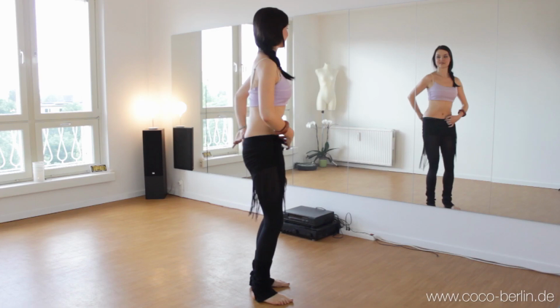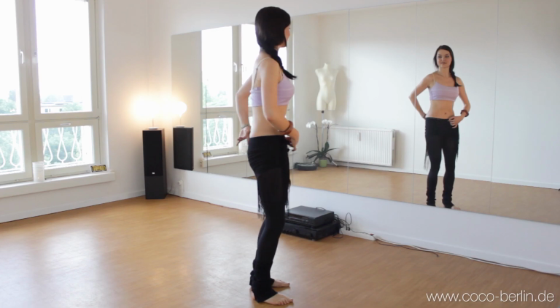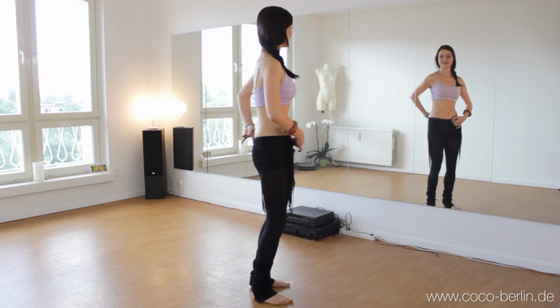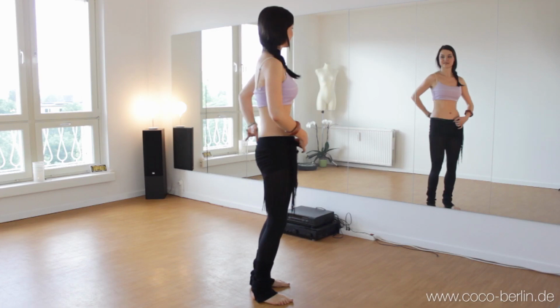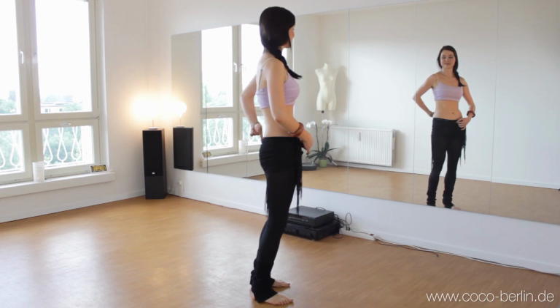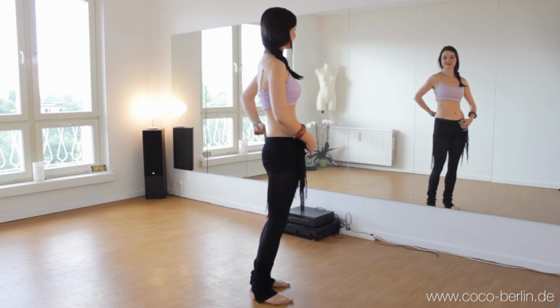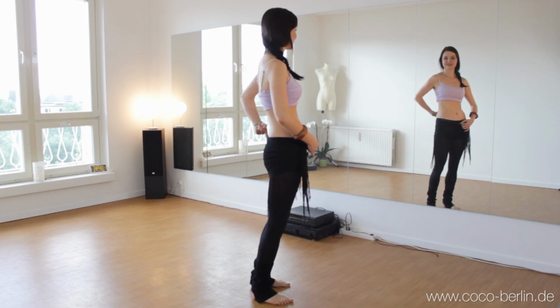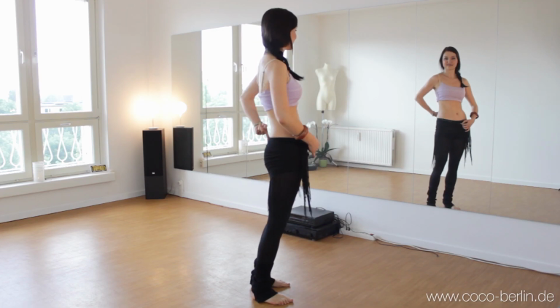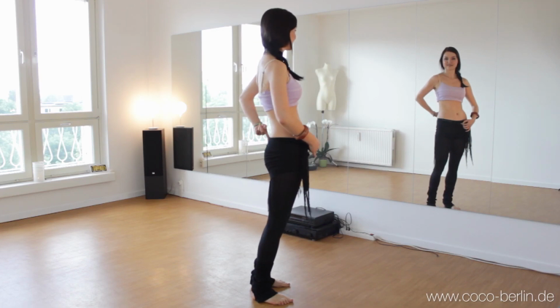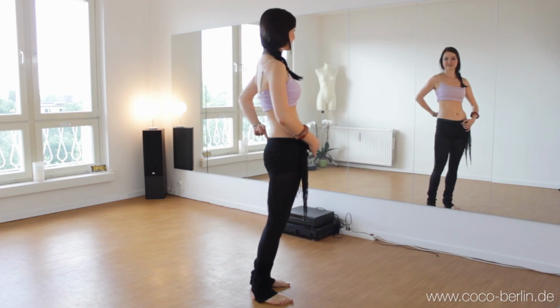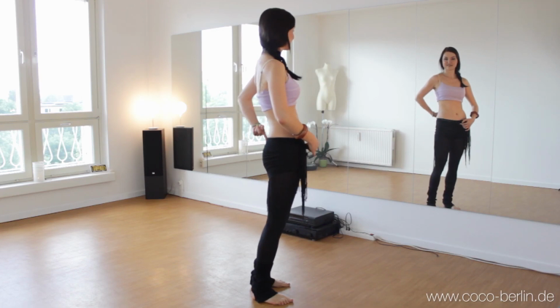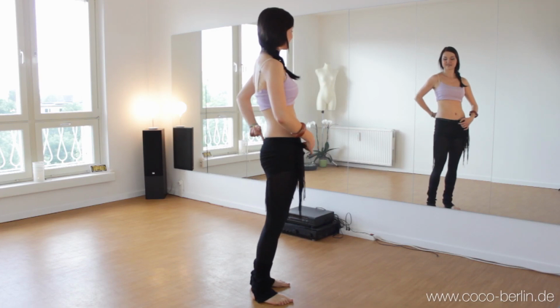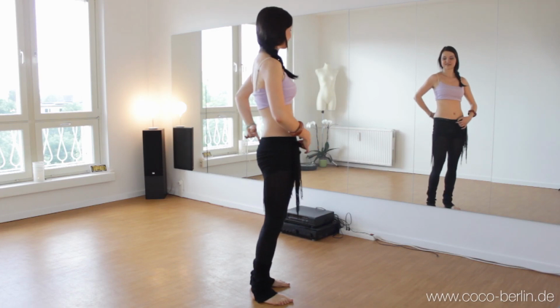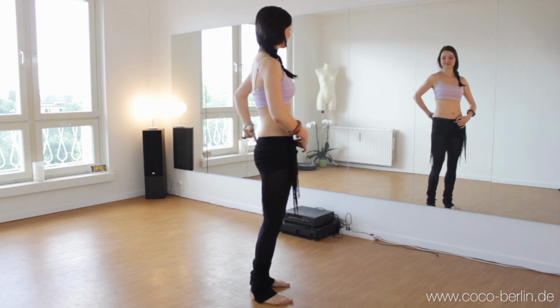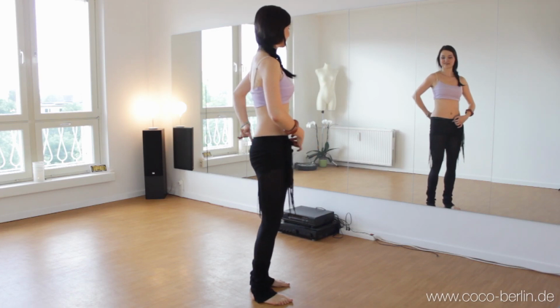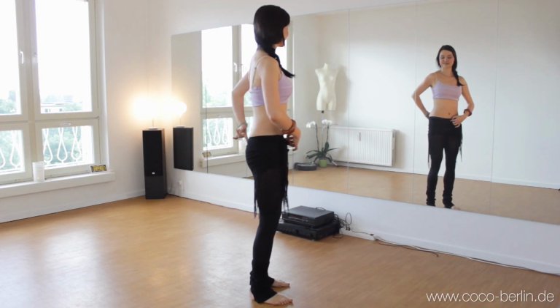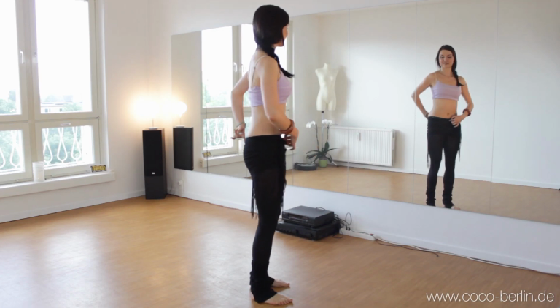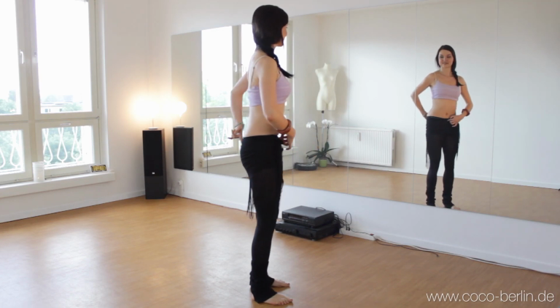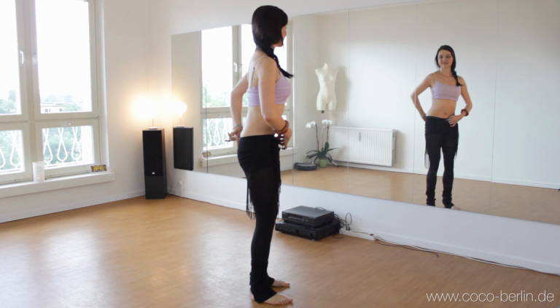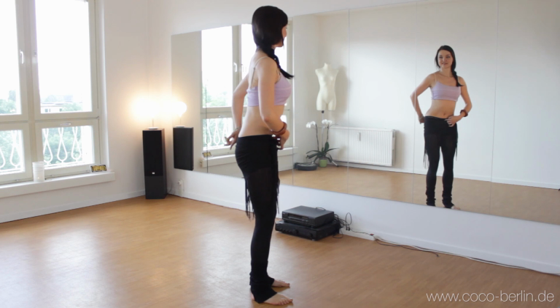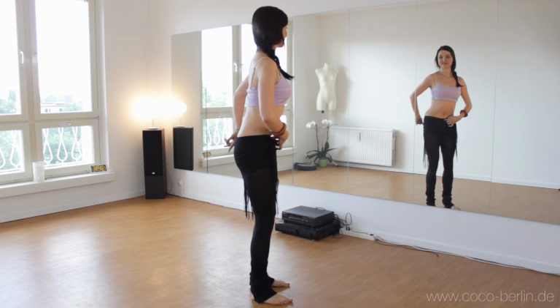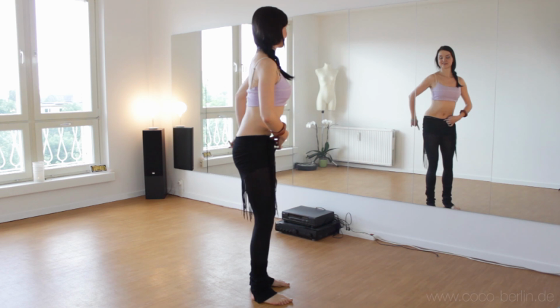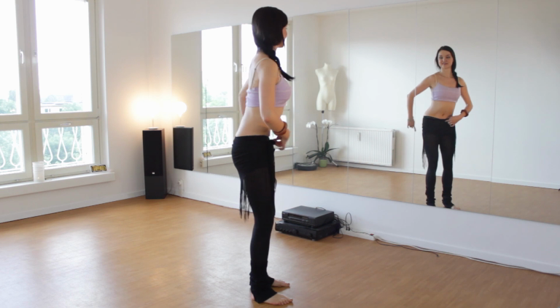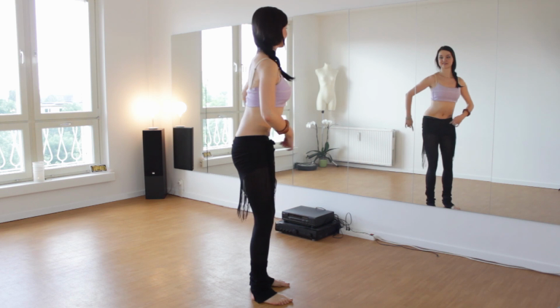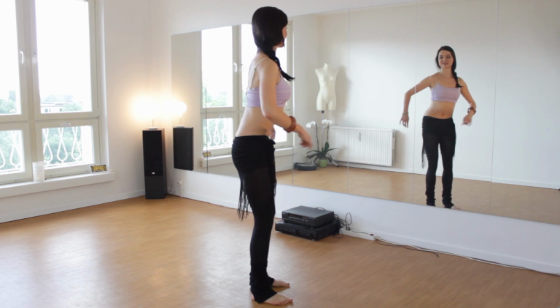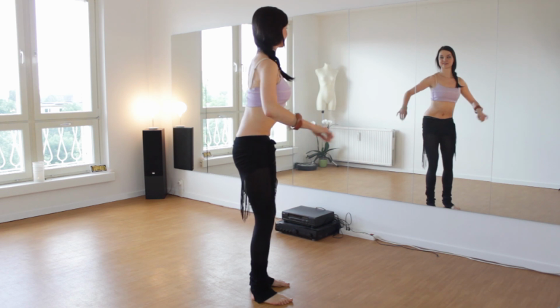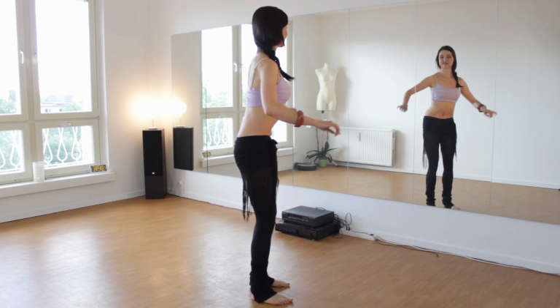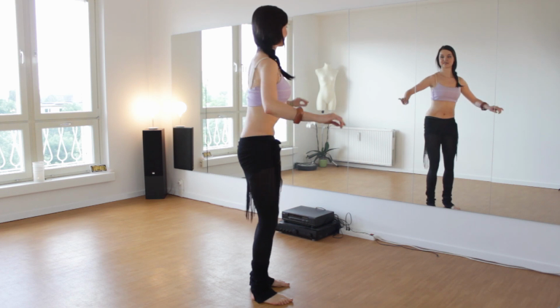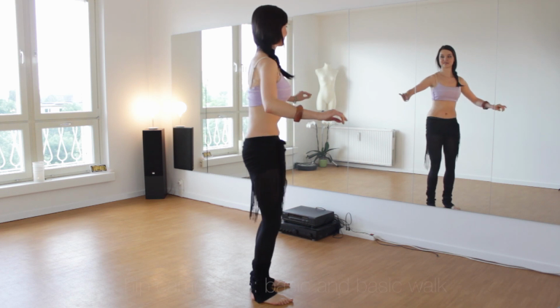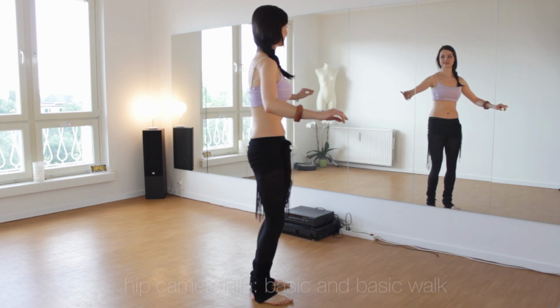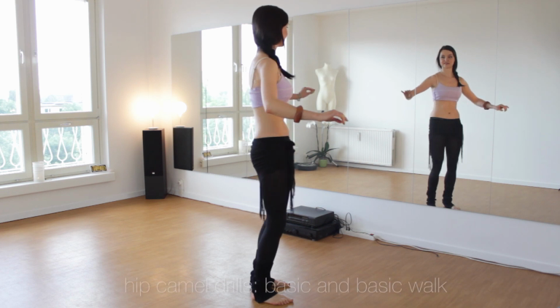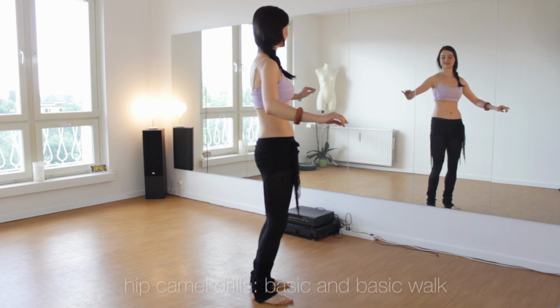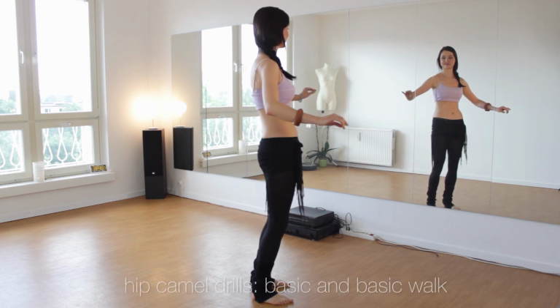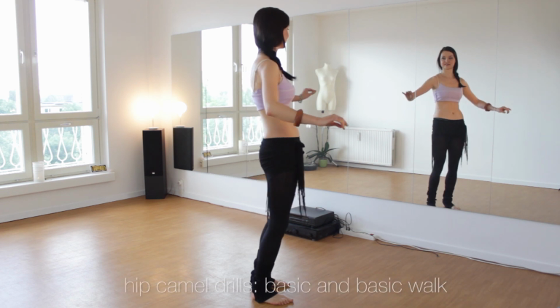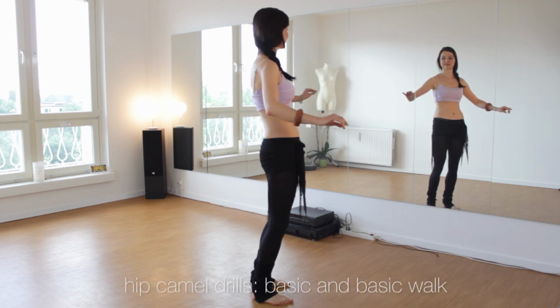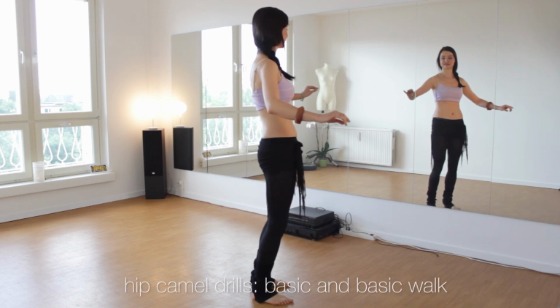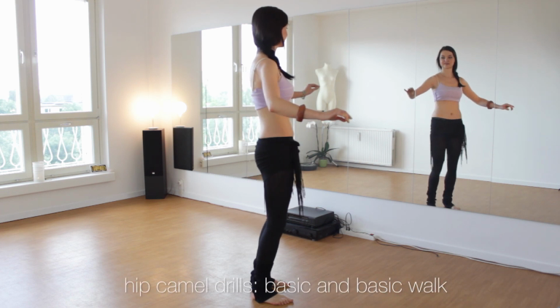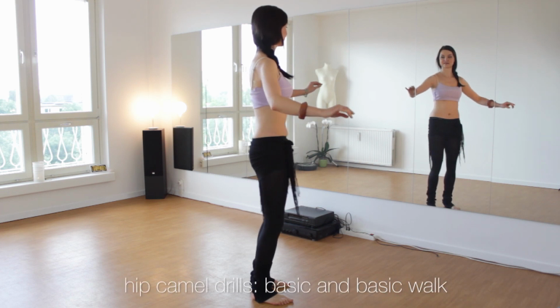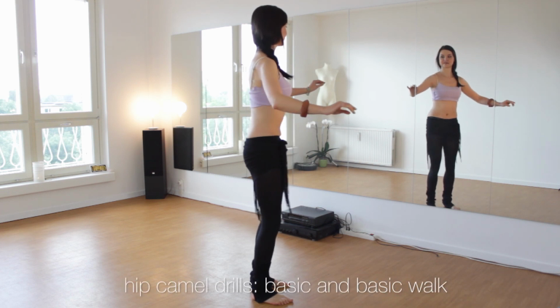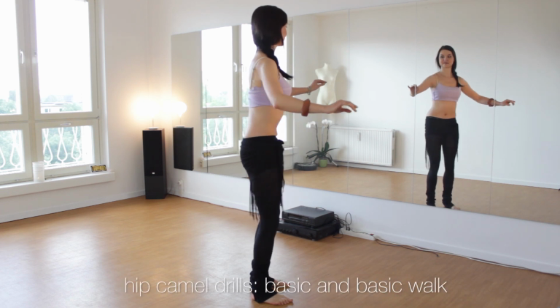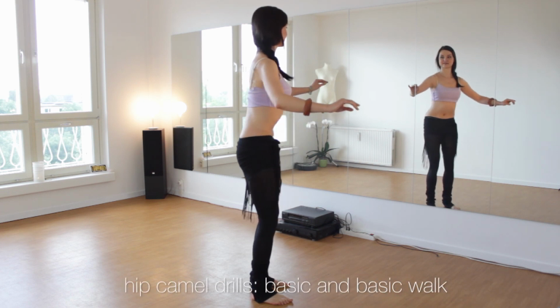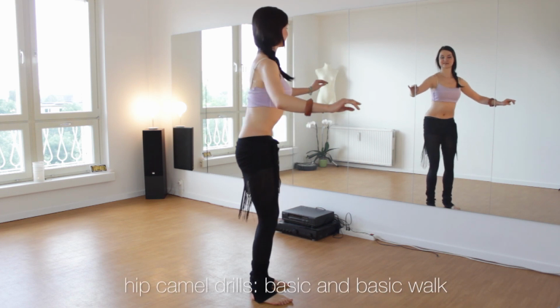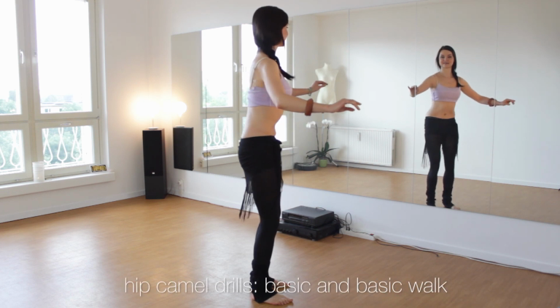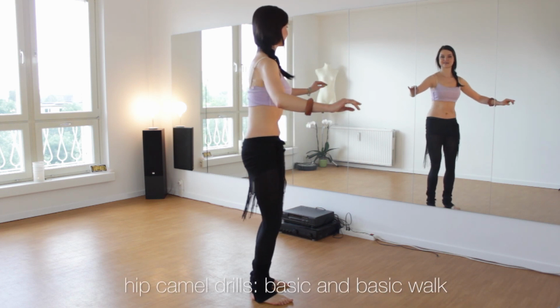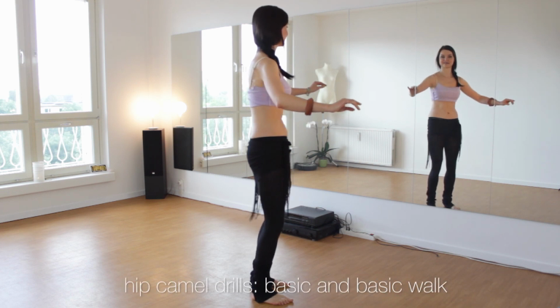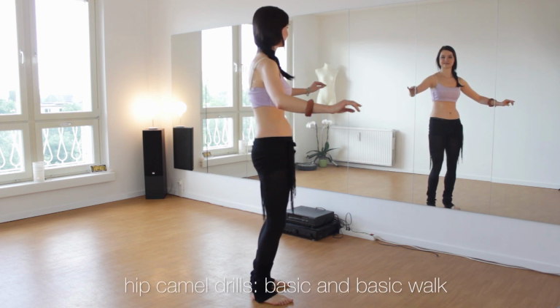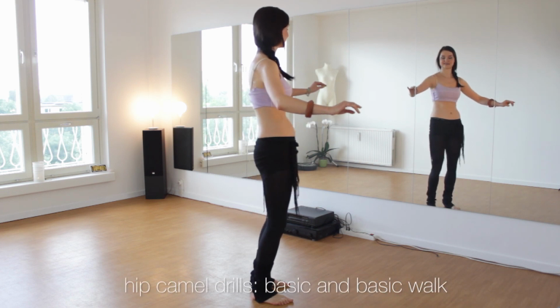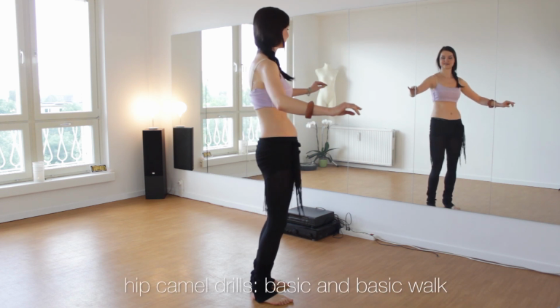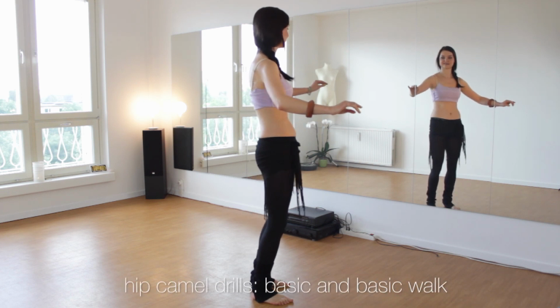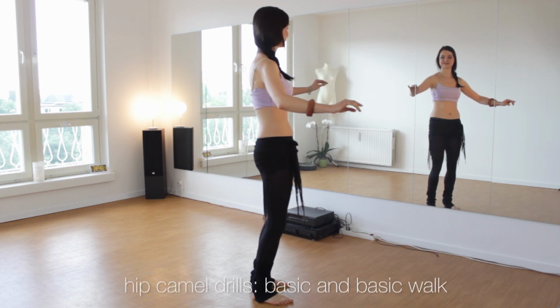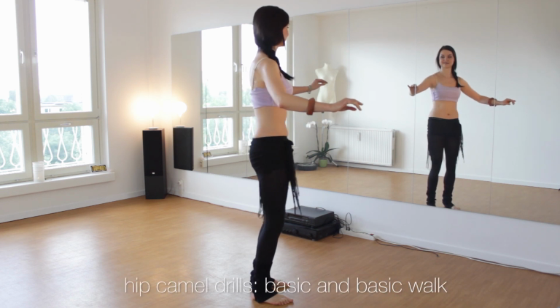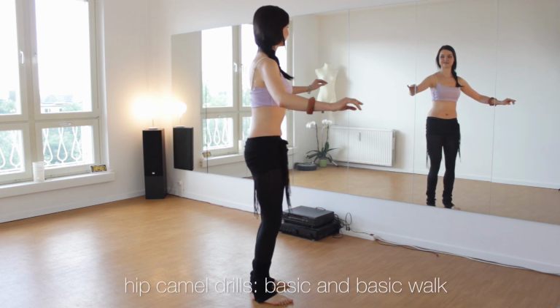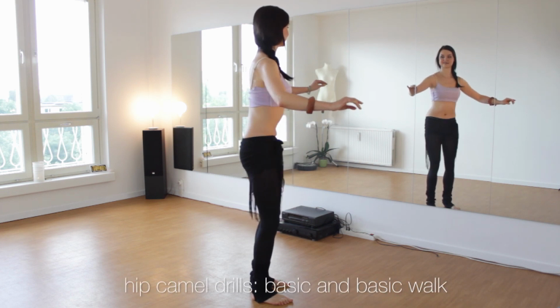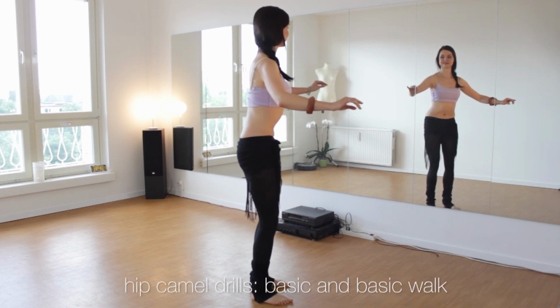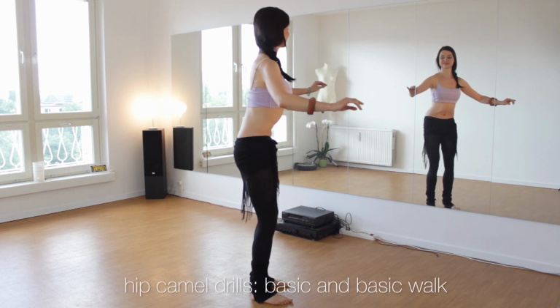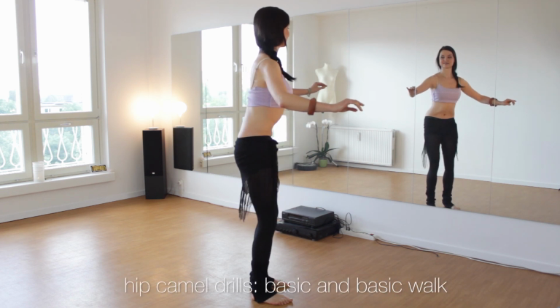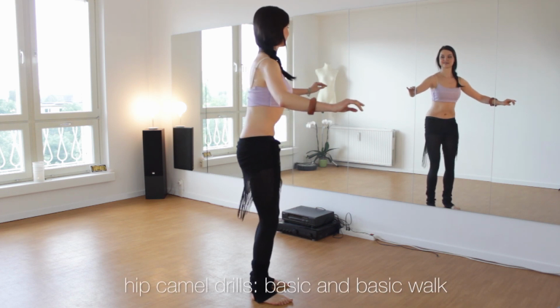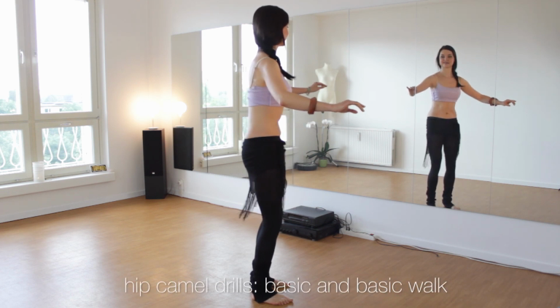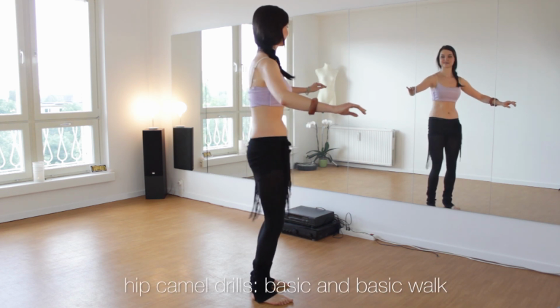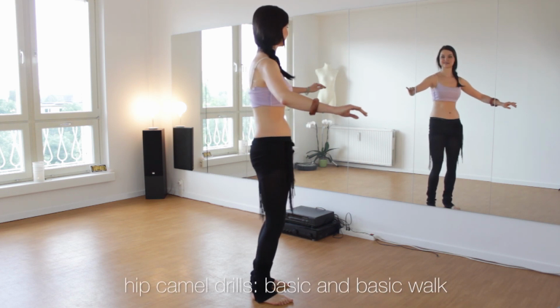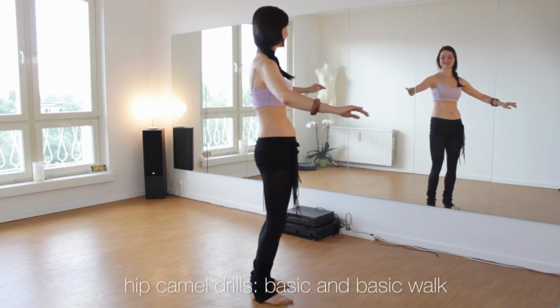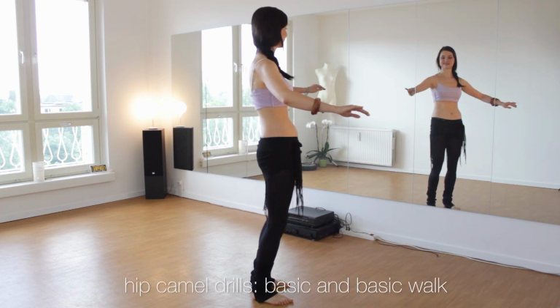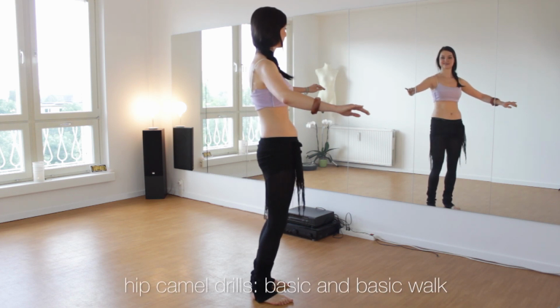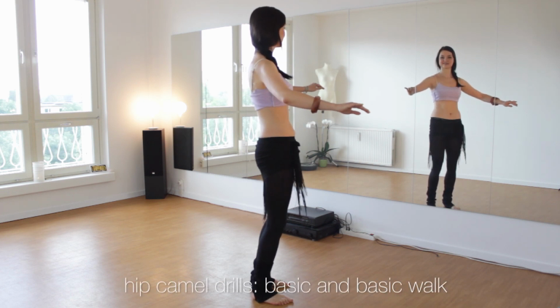Just start with sliding the hip front and back. Feel how the weight is shifting over your feet.